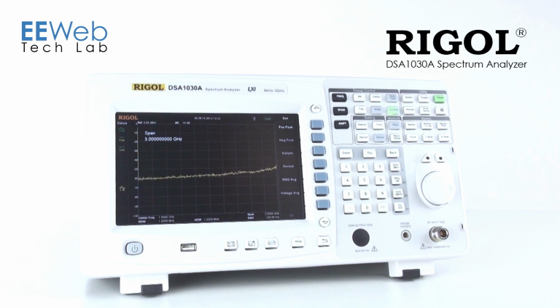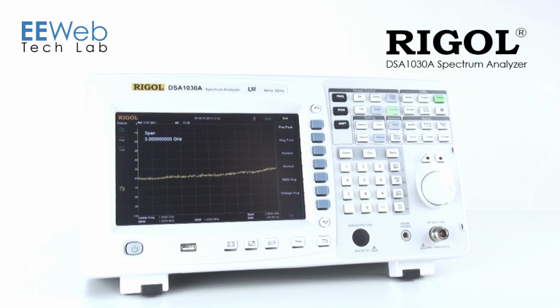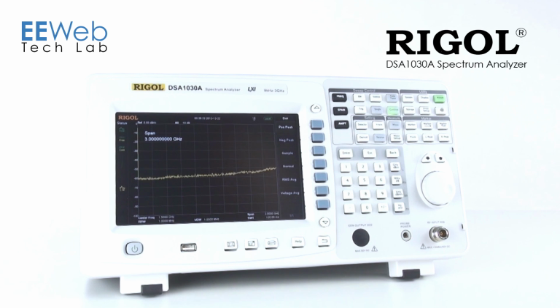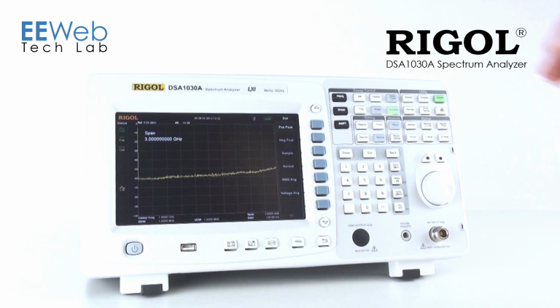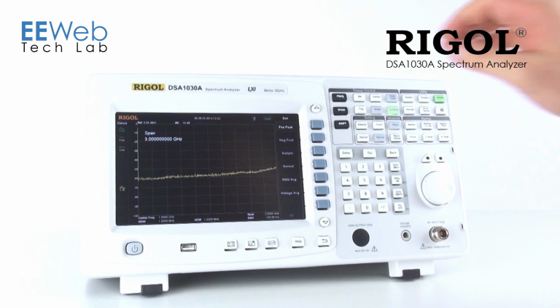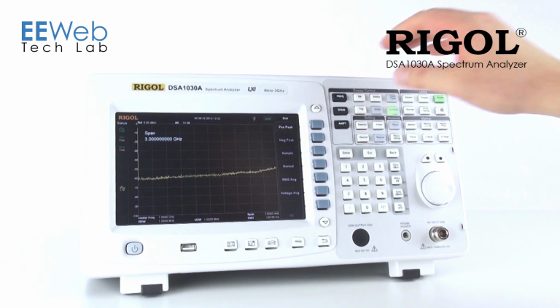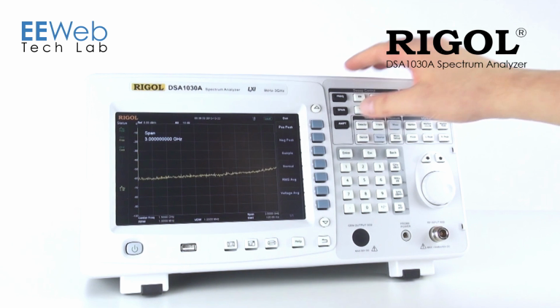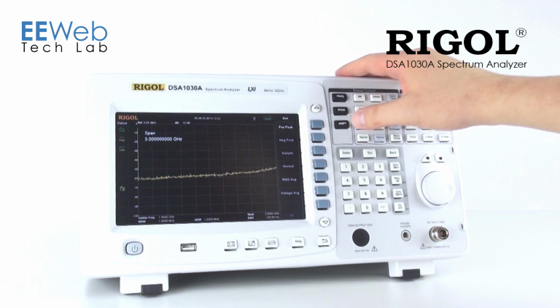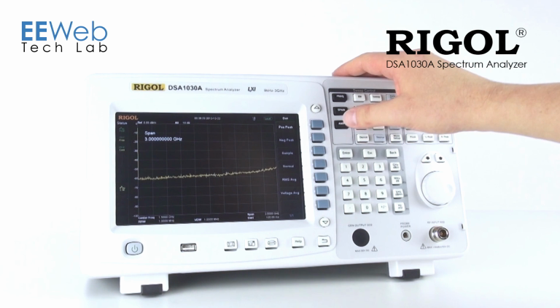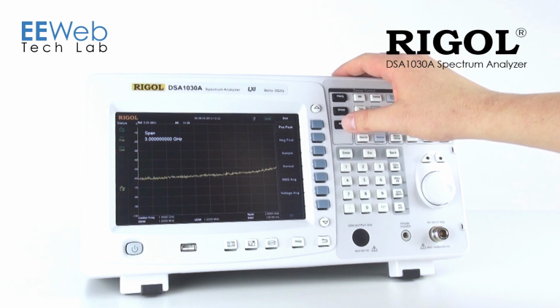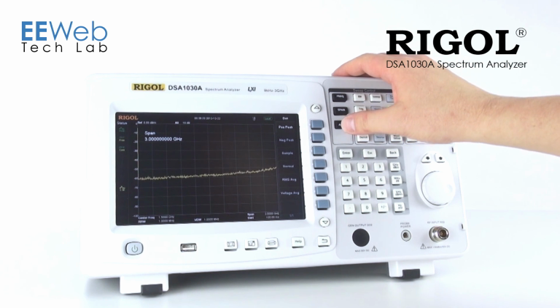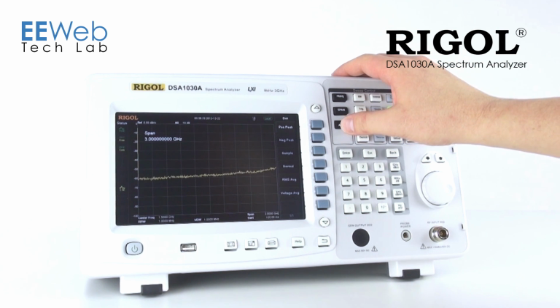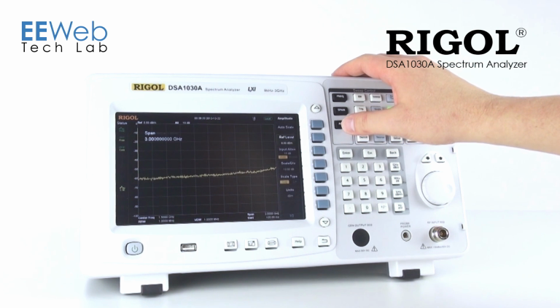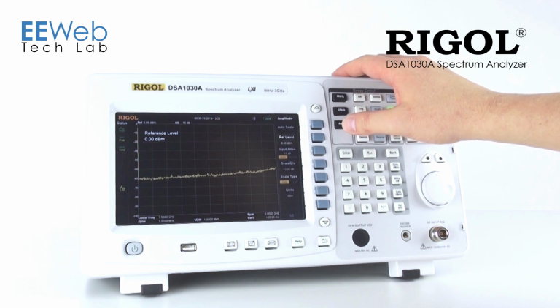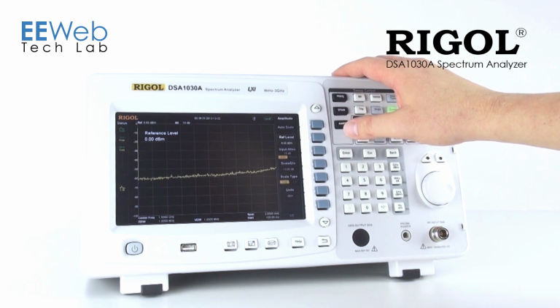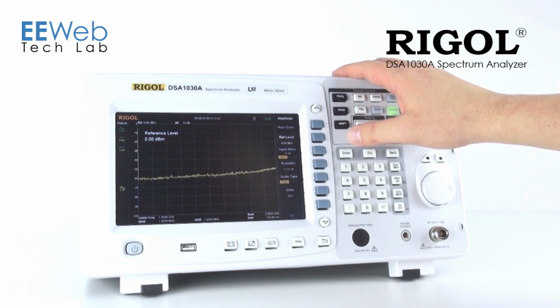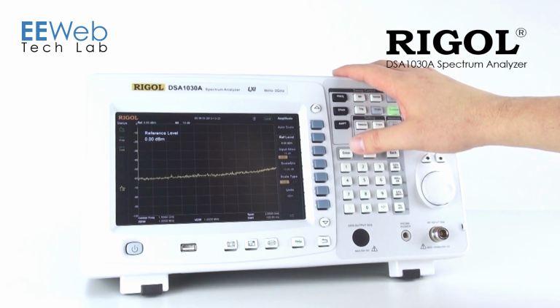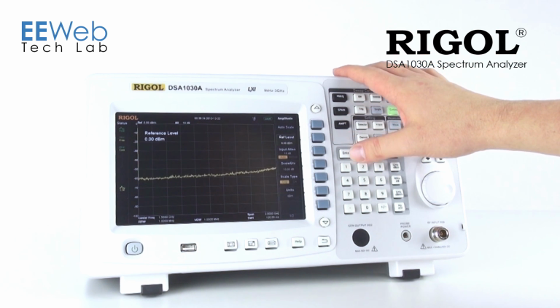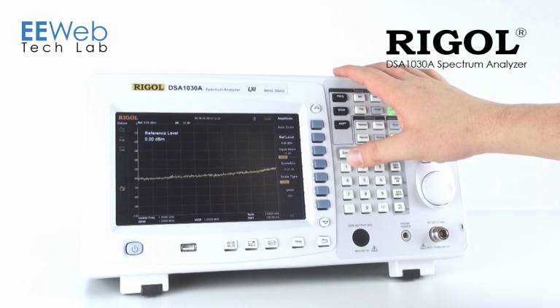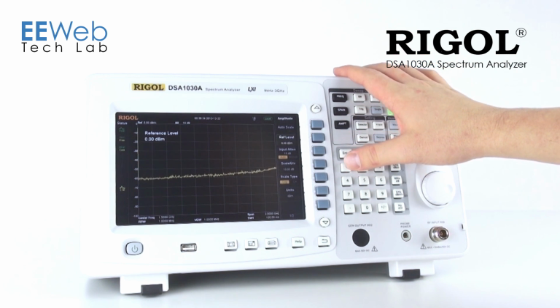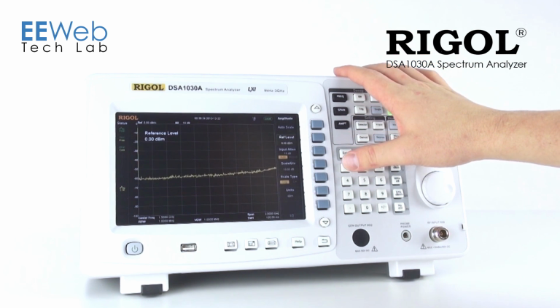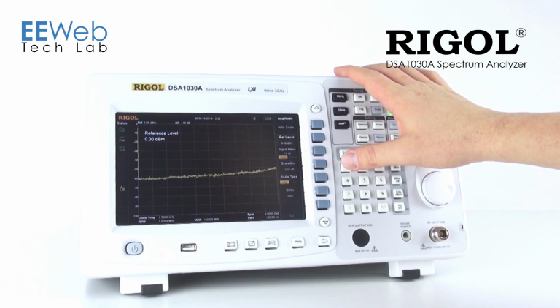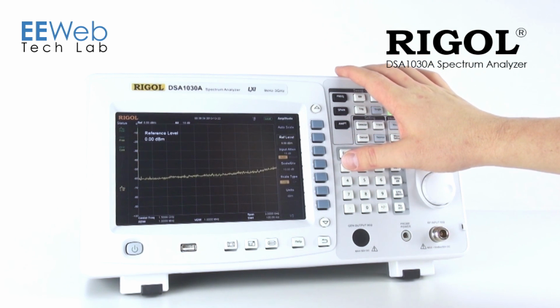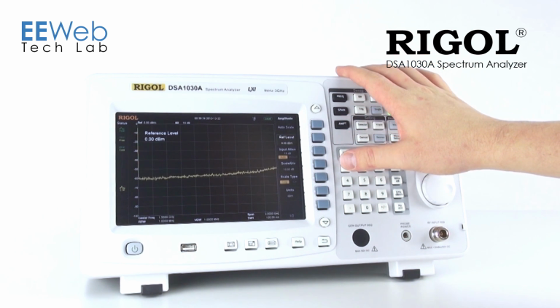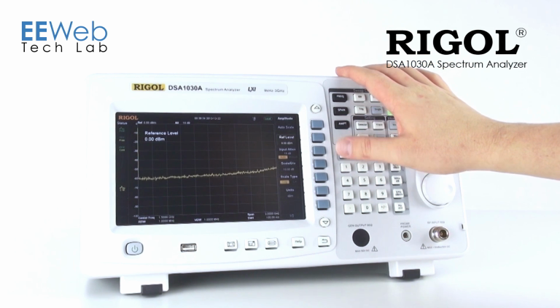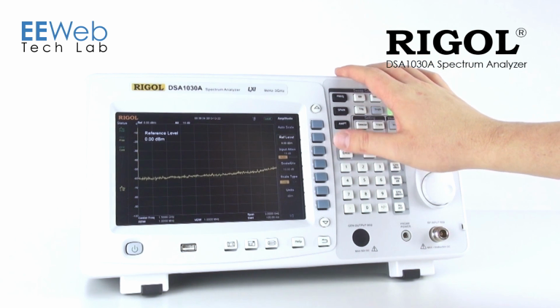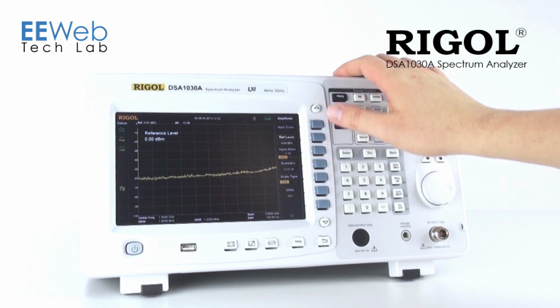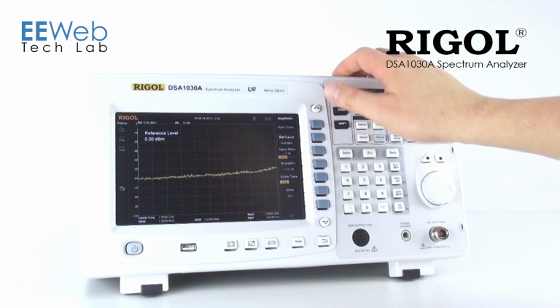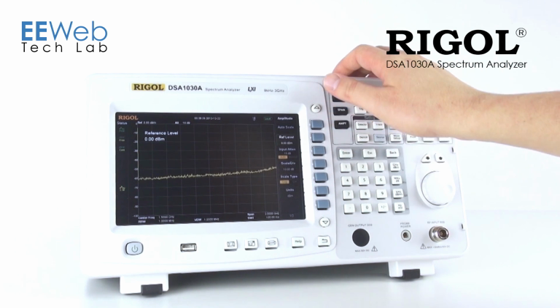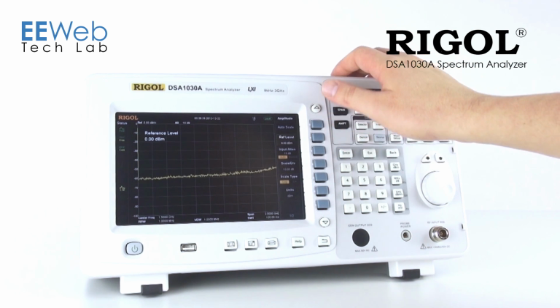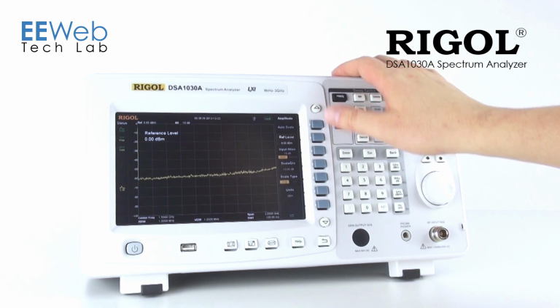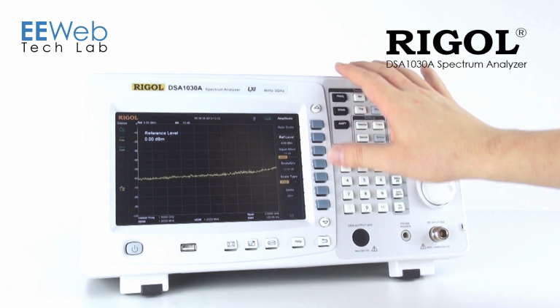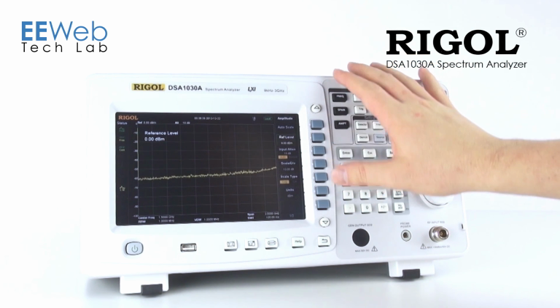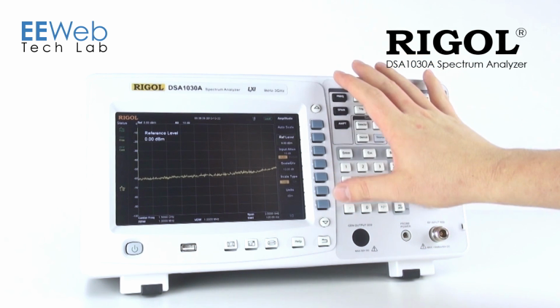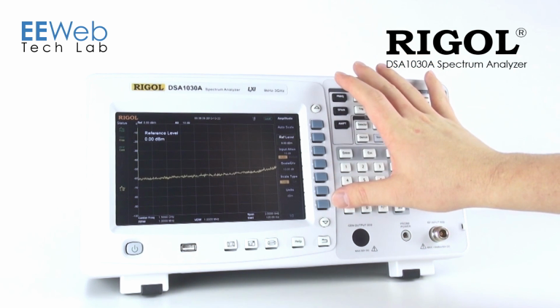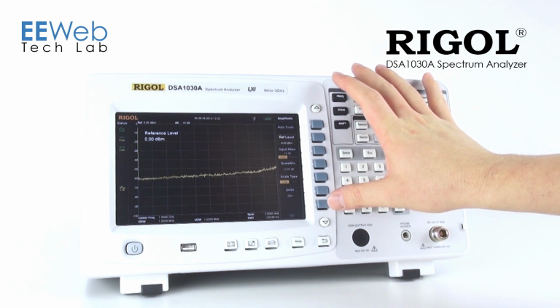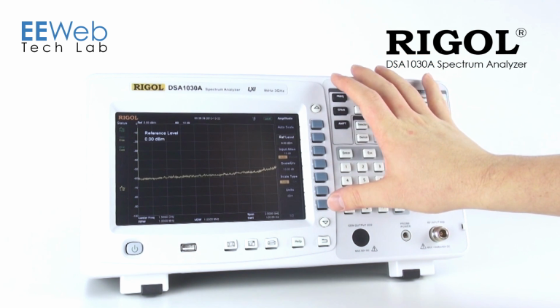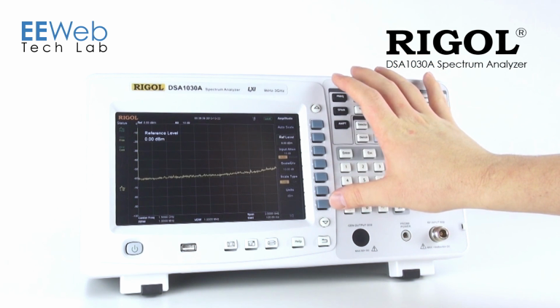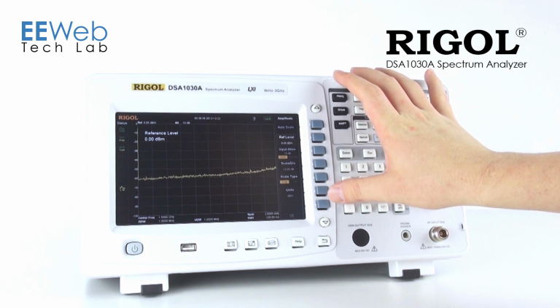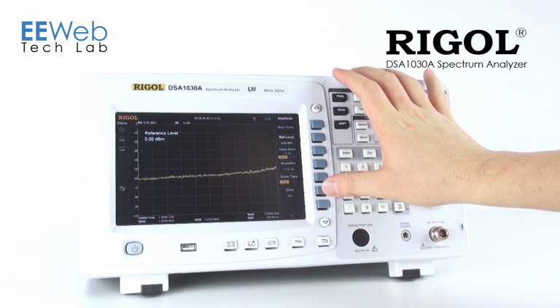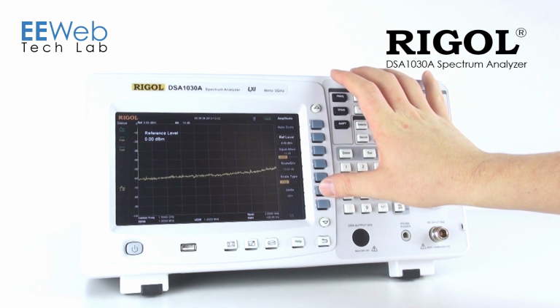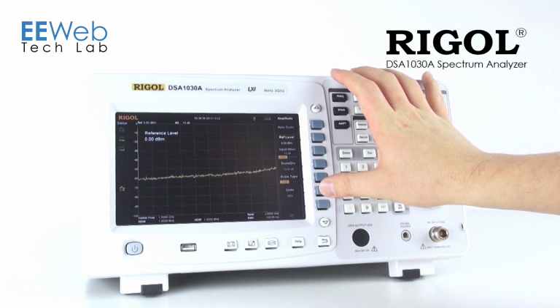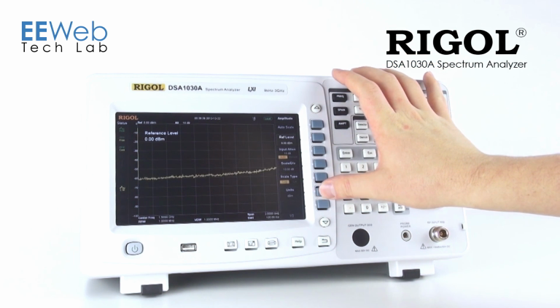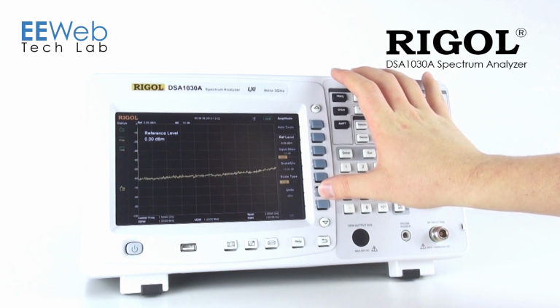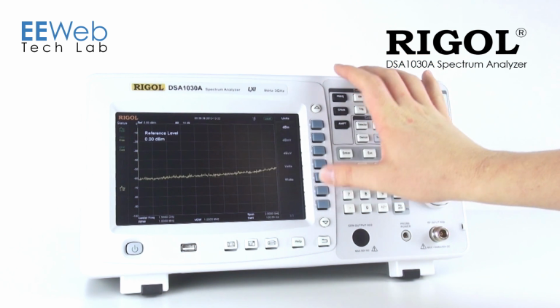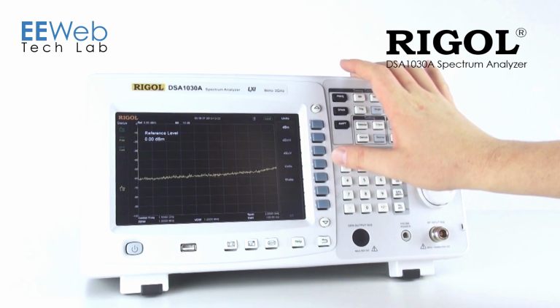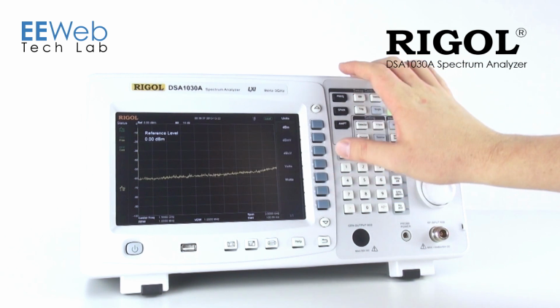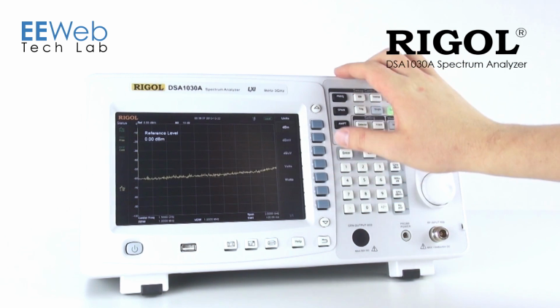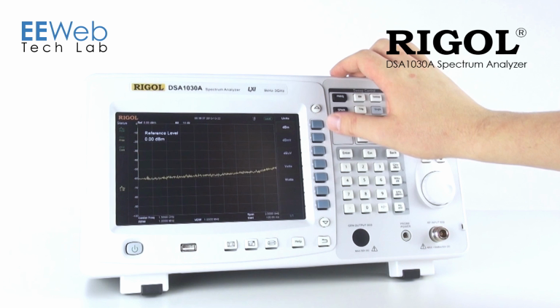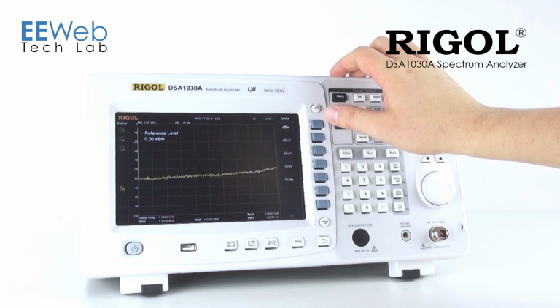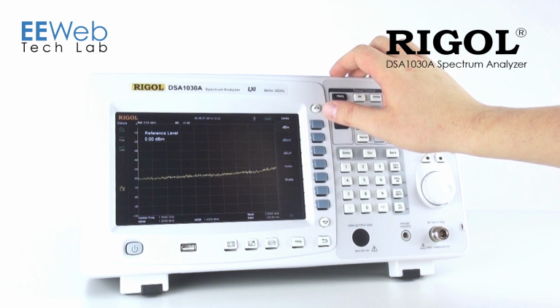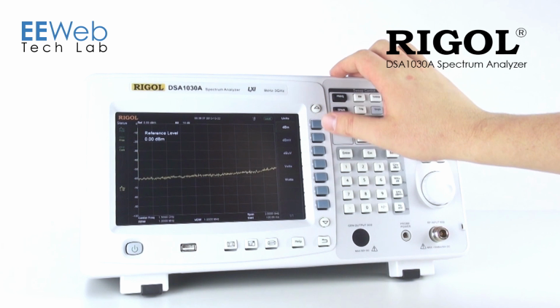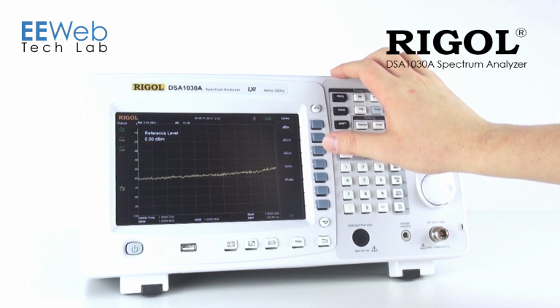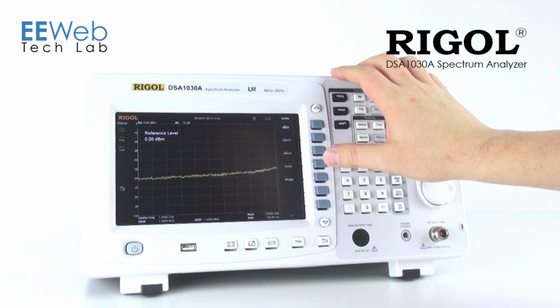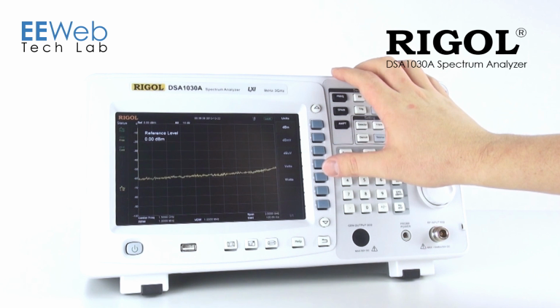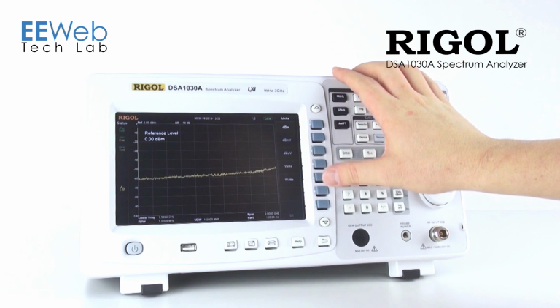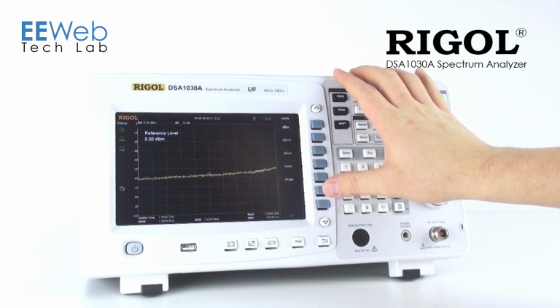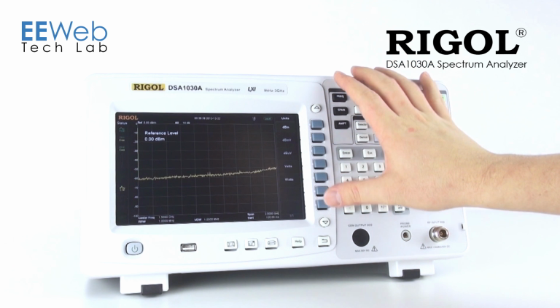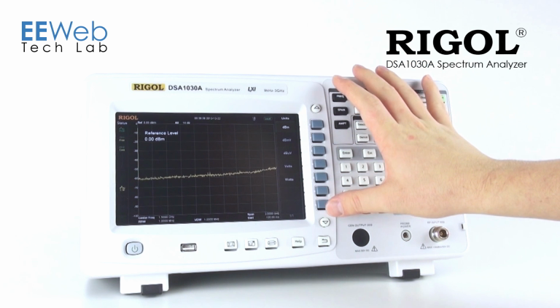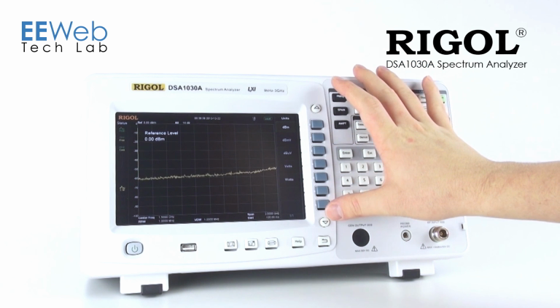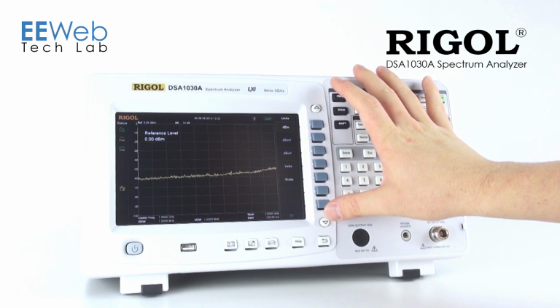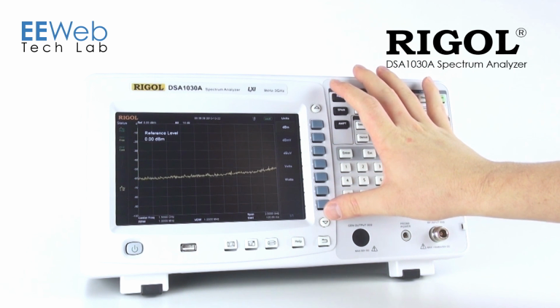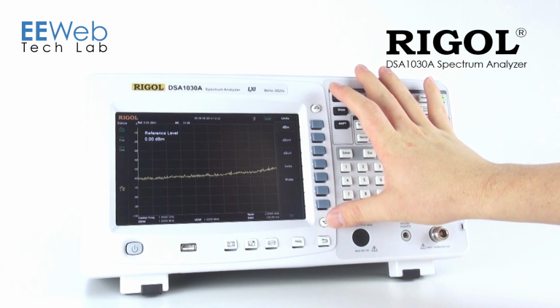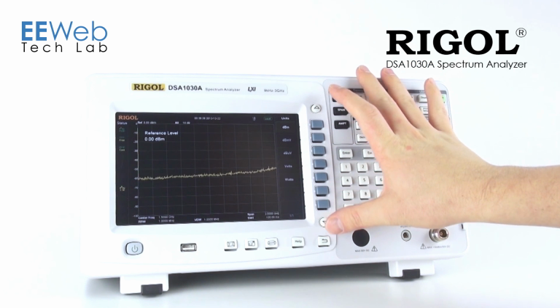If I need to change my vertical scale settings, those again are all right here. I can change my units to all the normal units that you would expect to see.